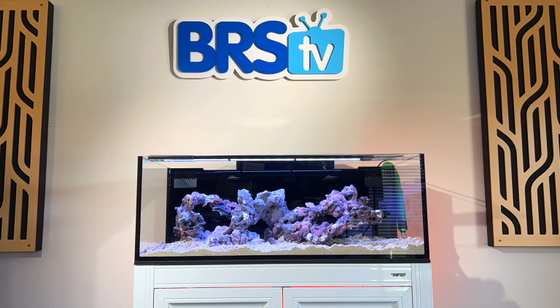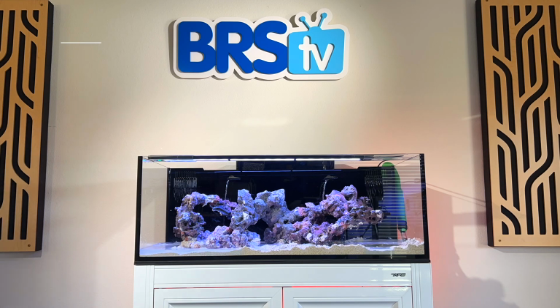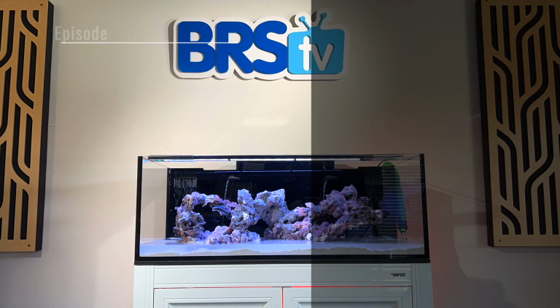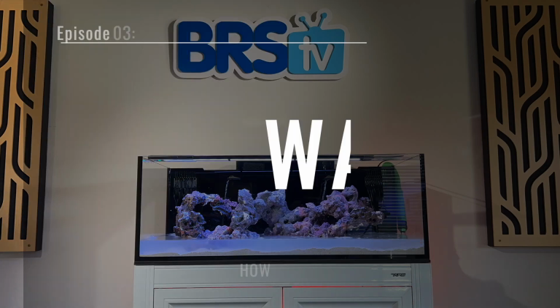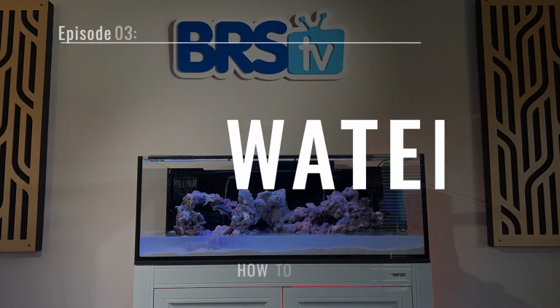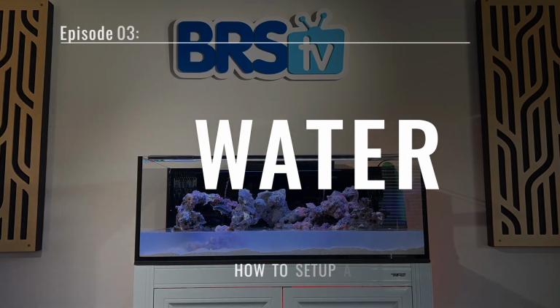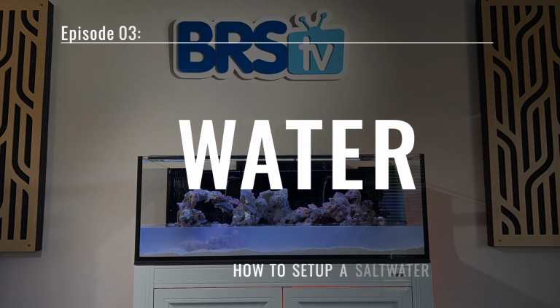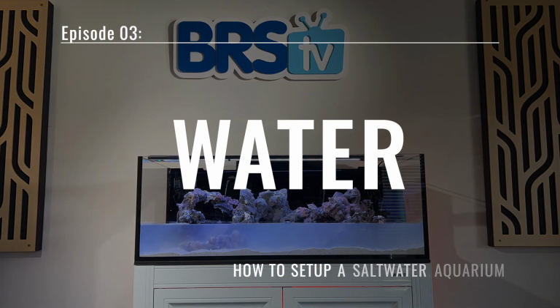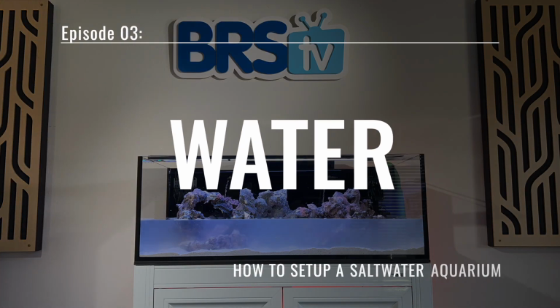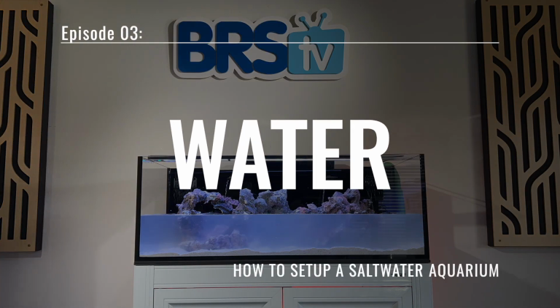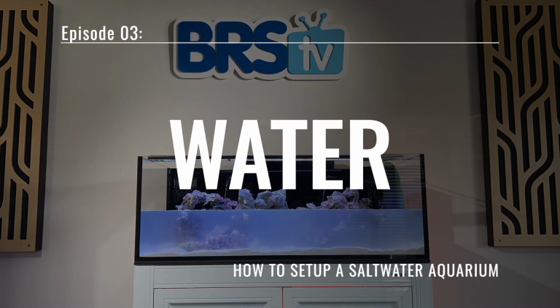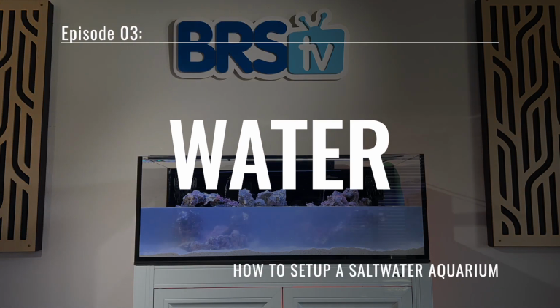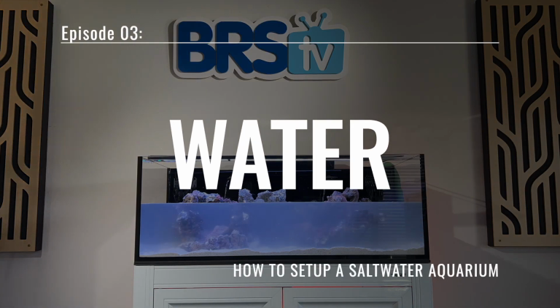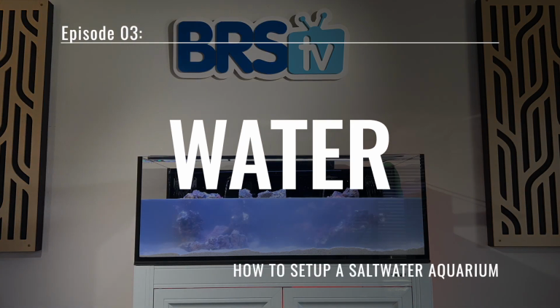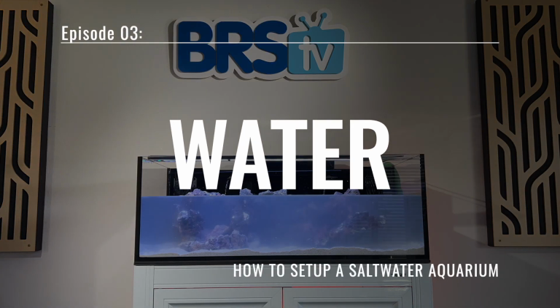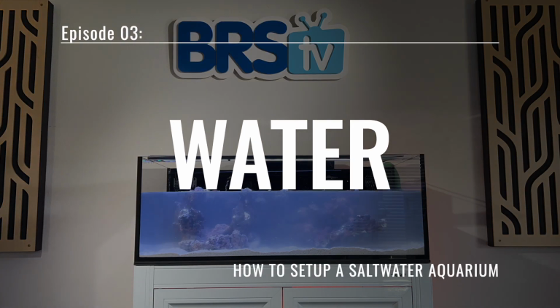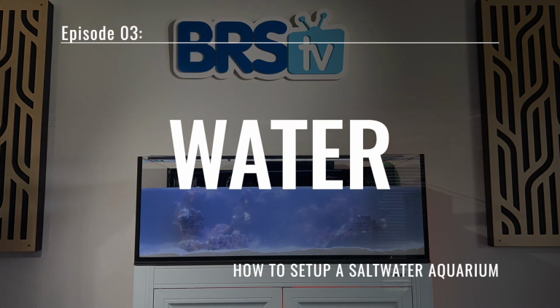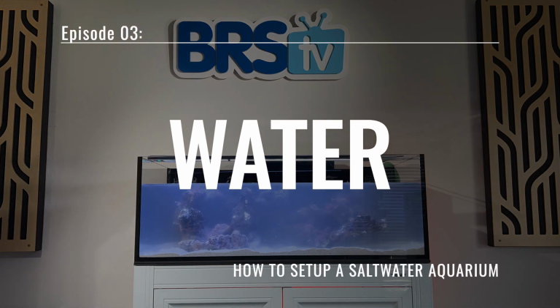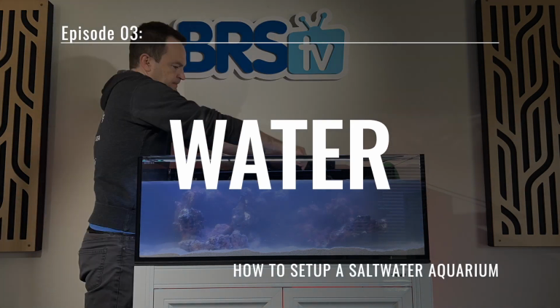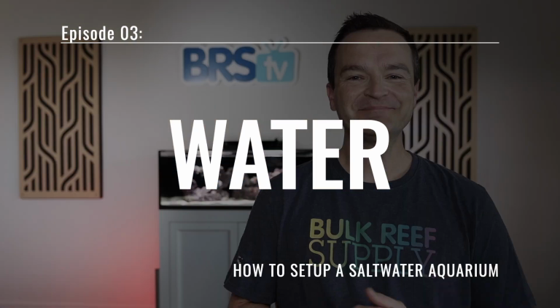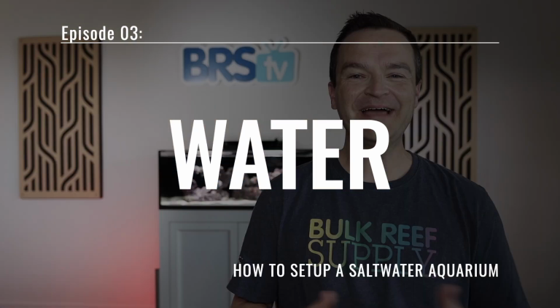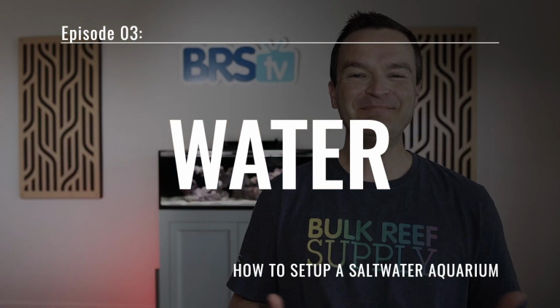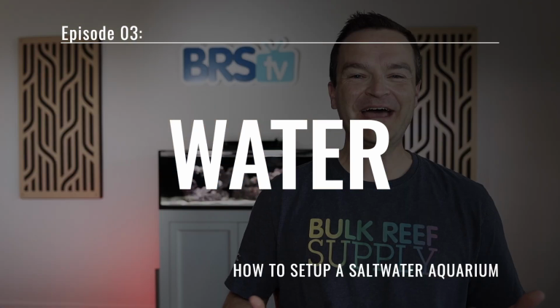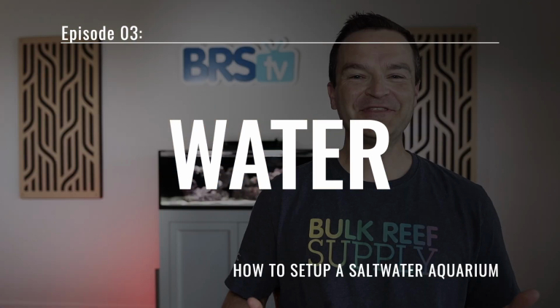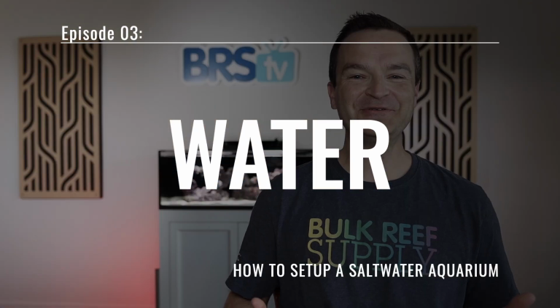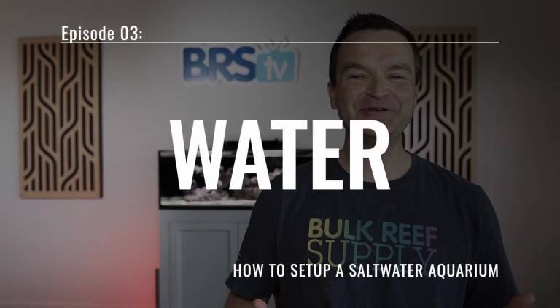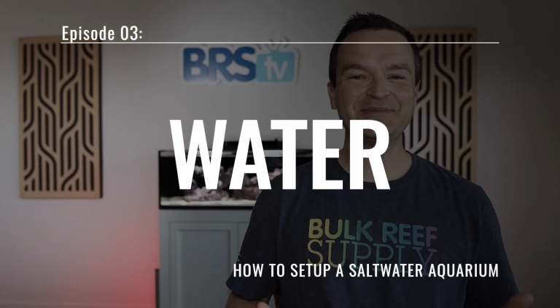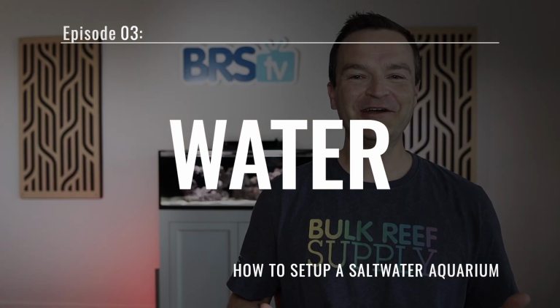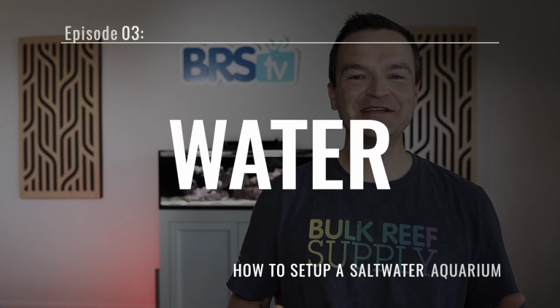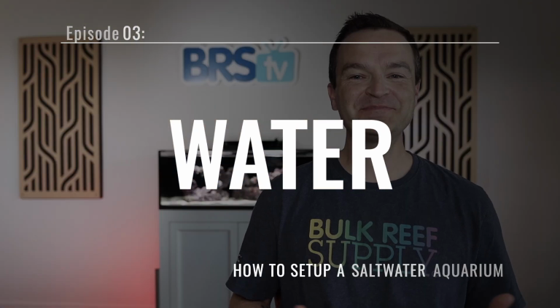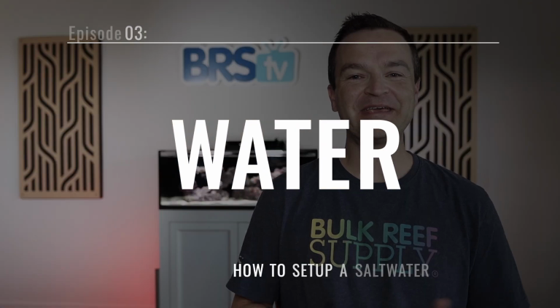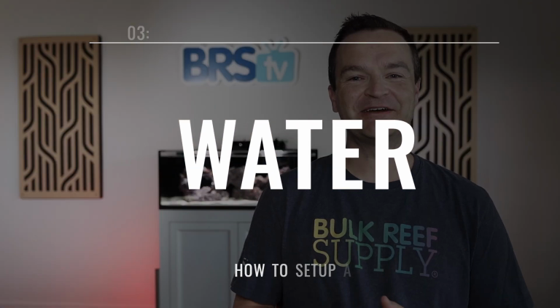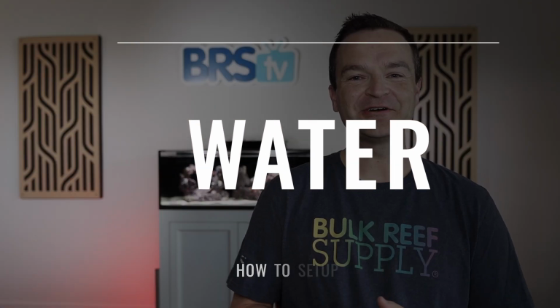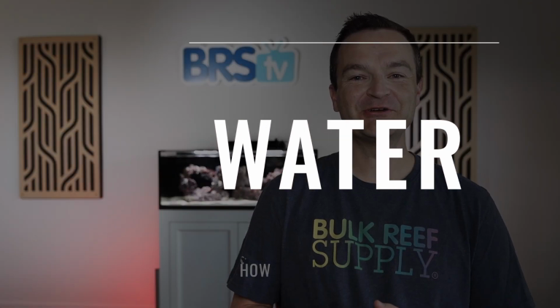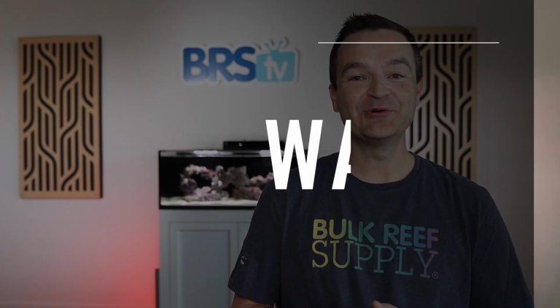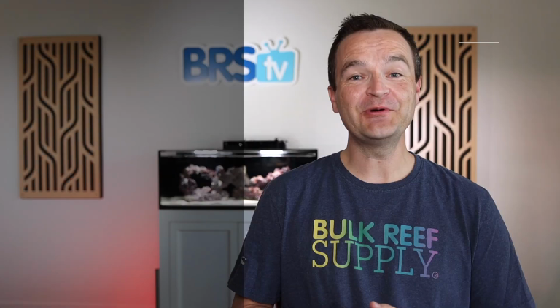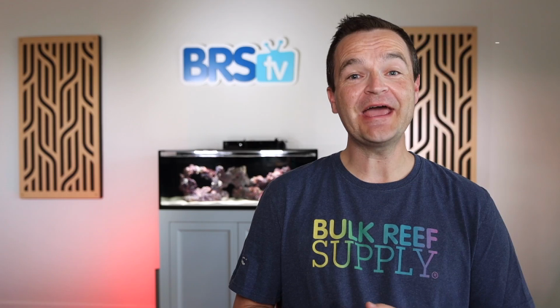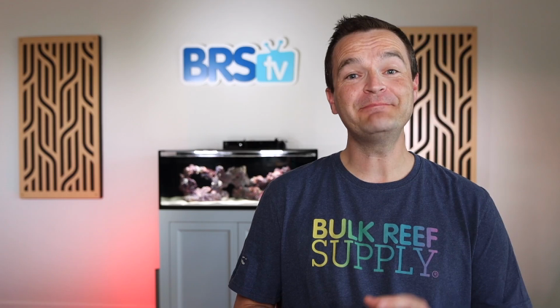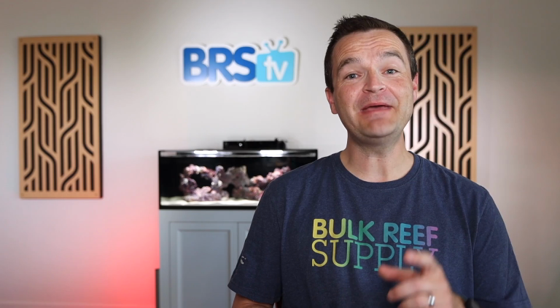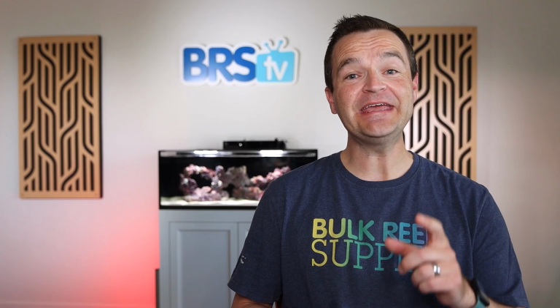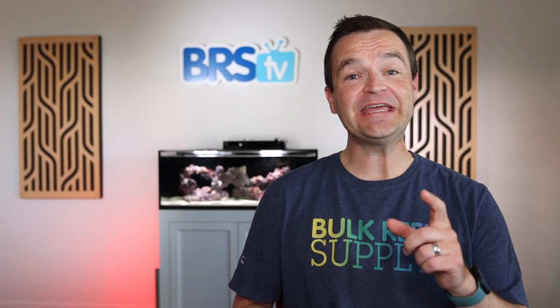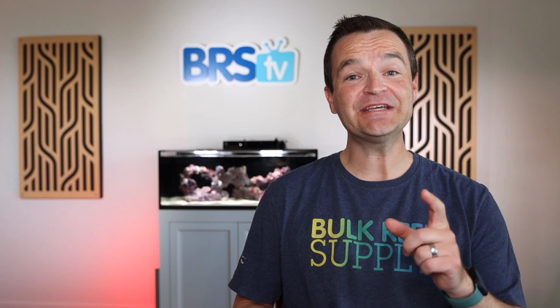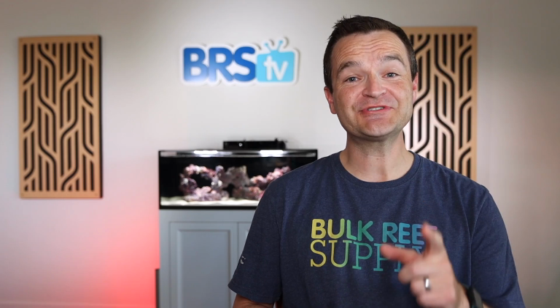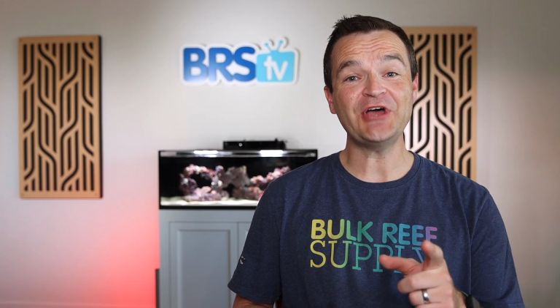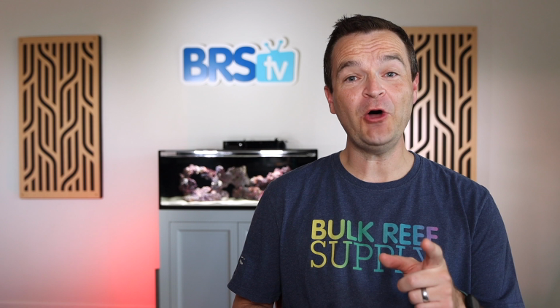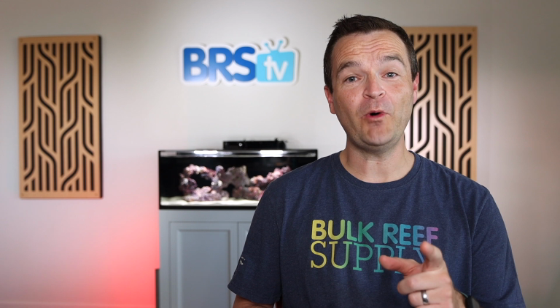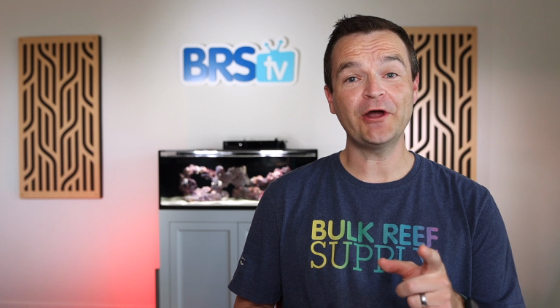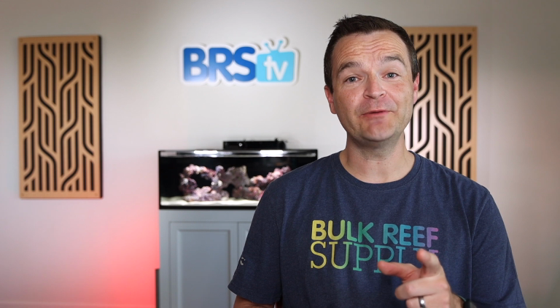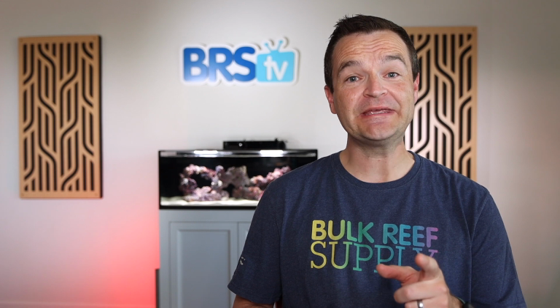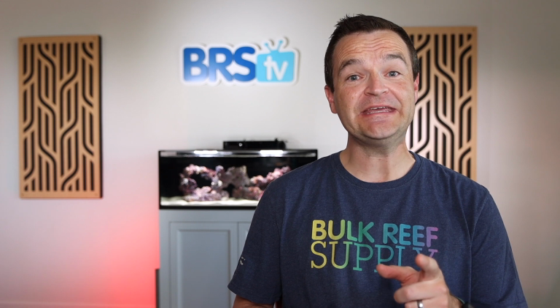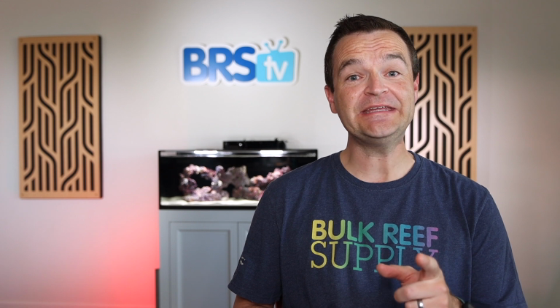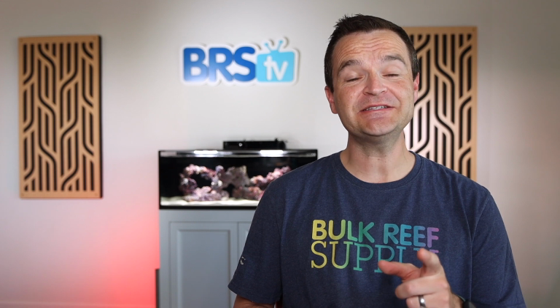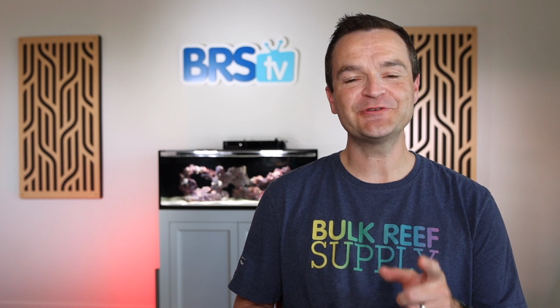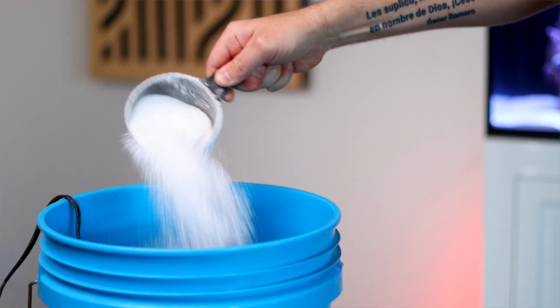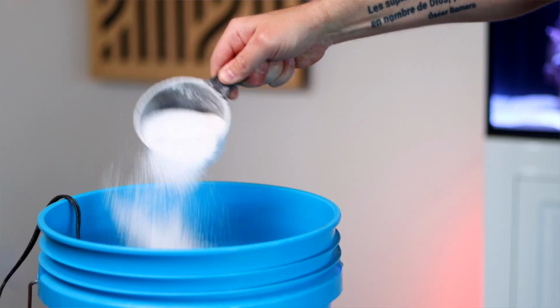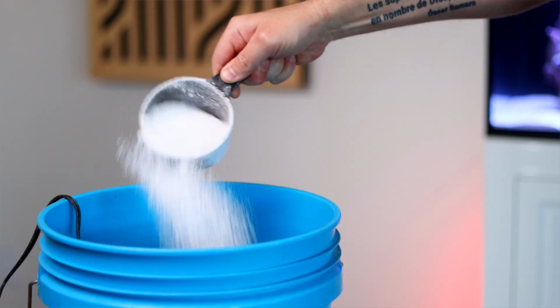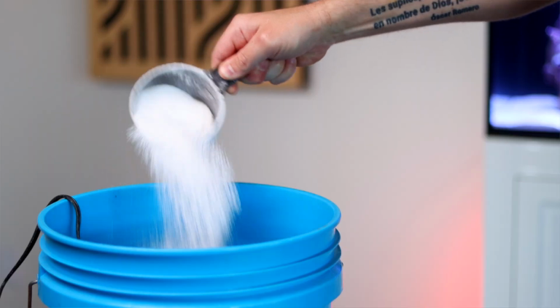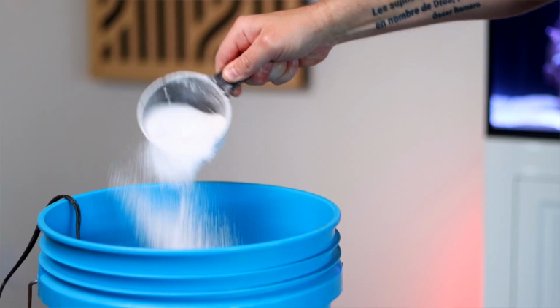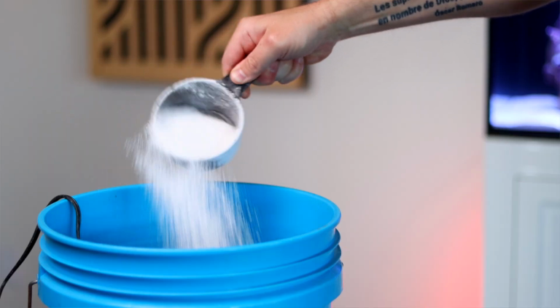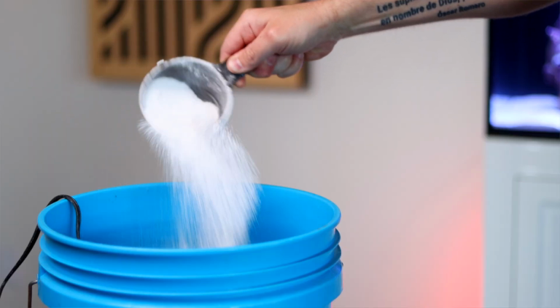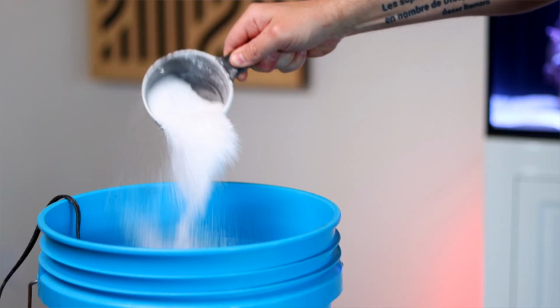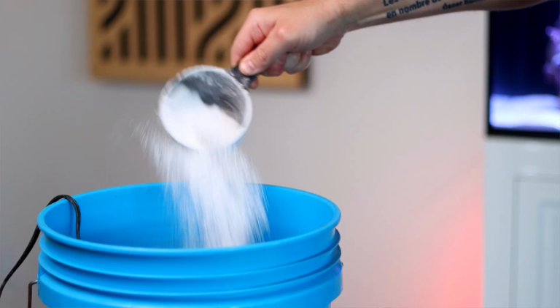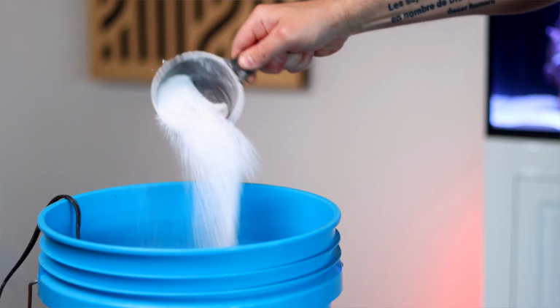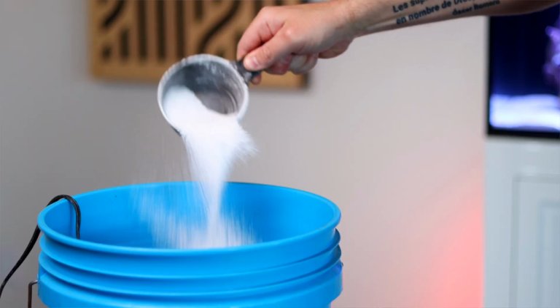Today we're getting the whole thing wet. I'm Matthew, your BRS beginner guru, and making salt water begins with very clean water.